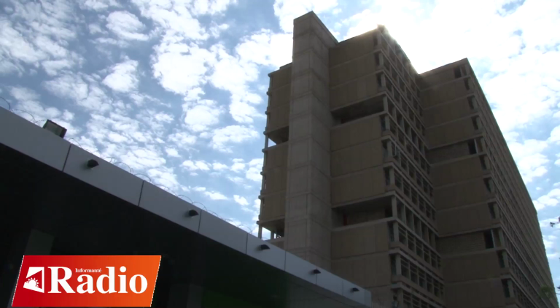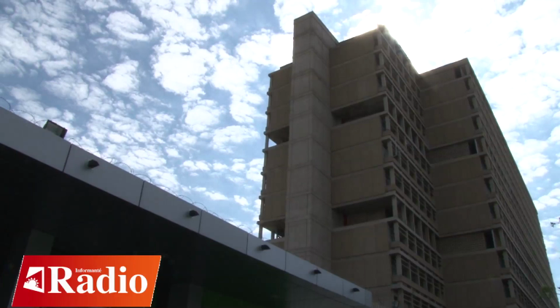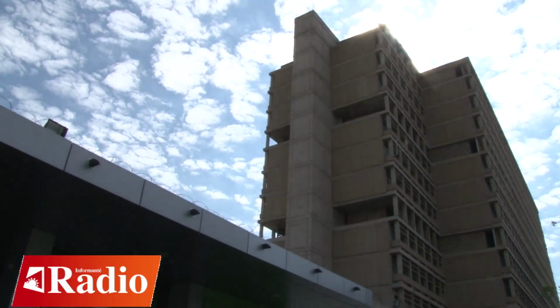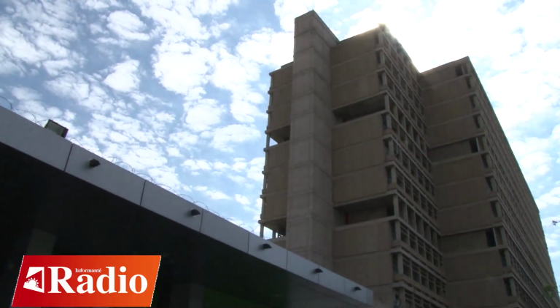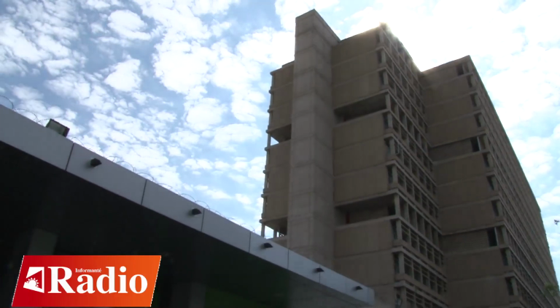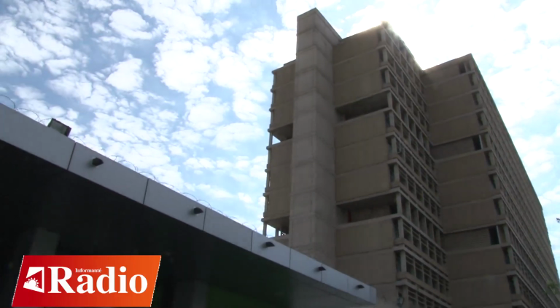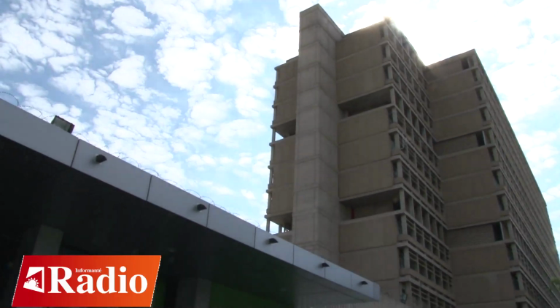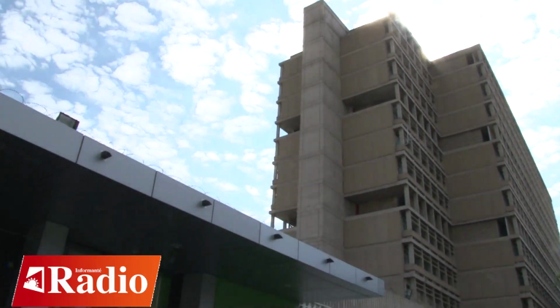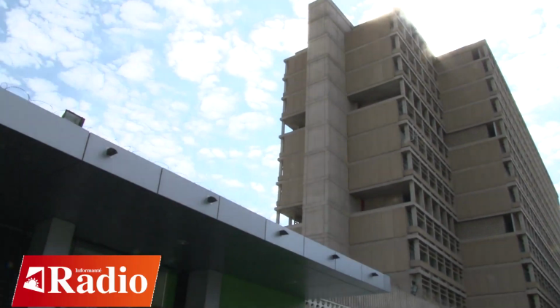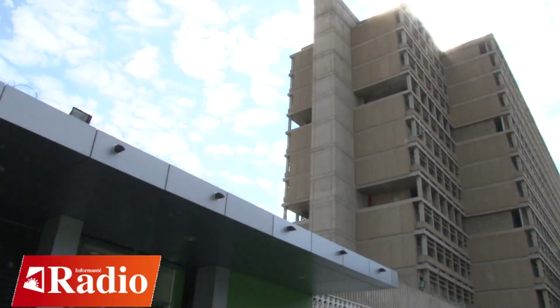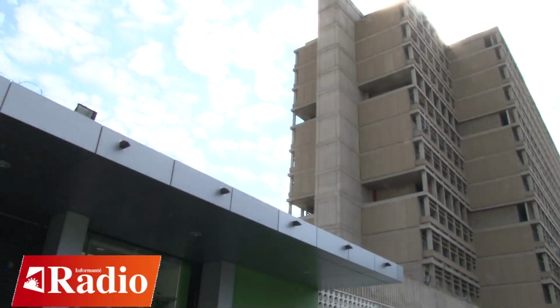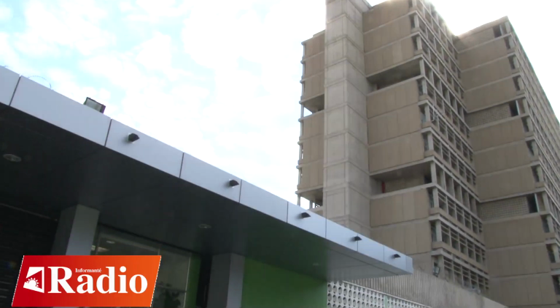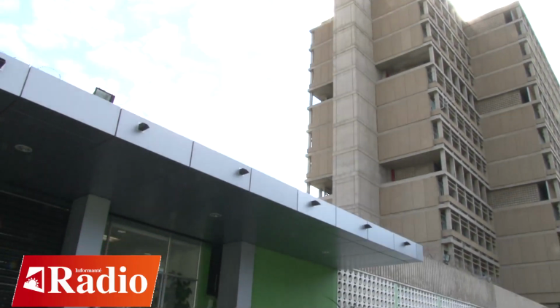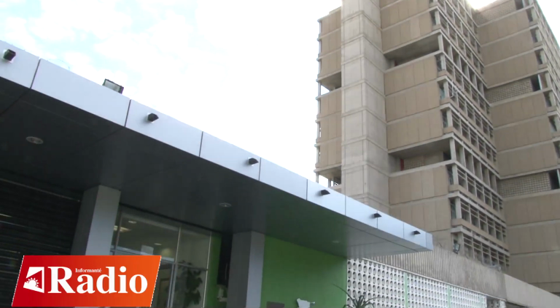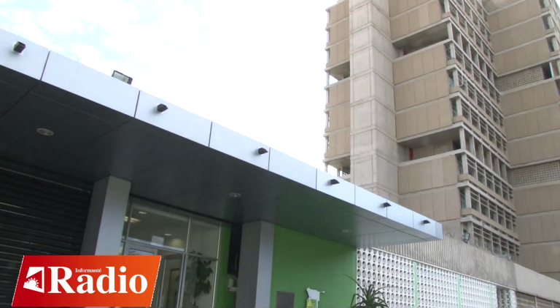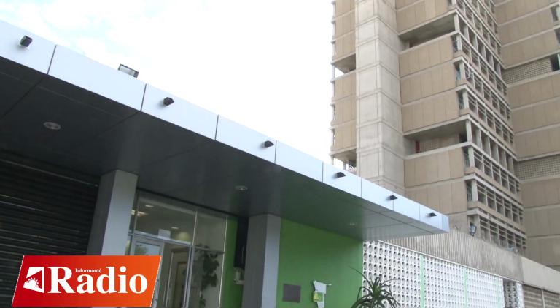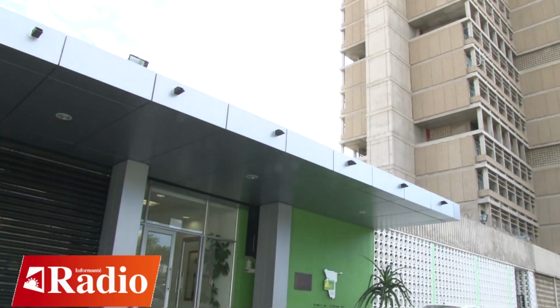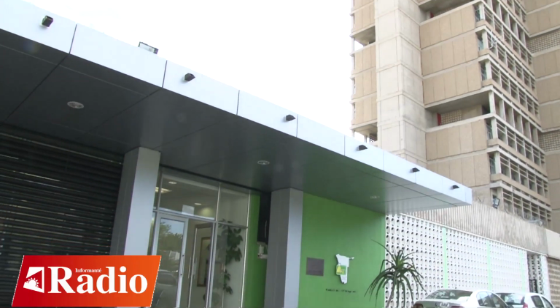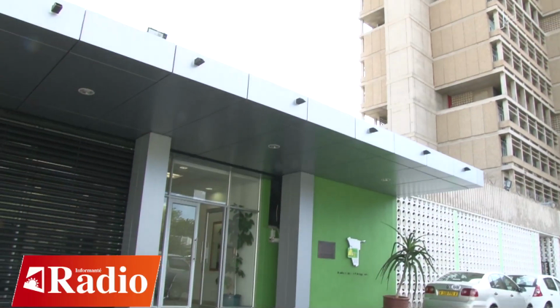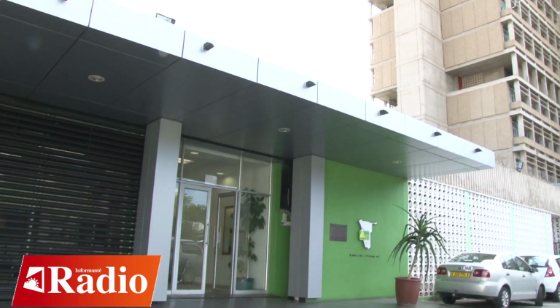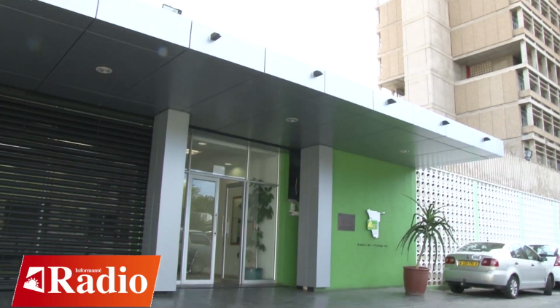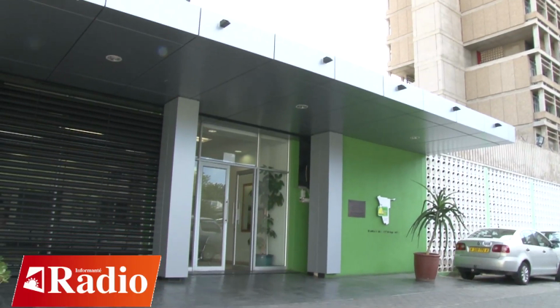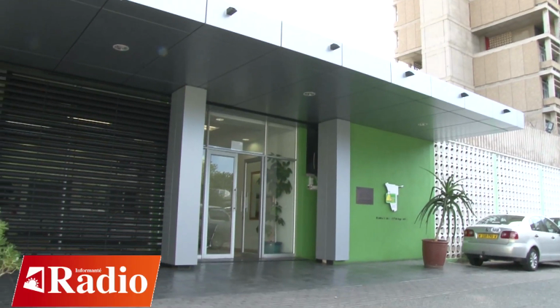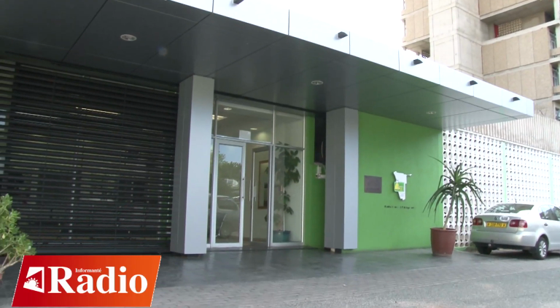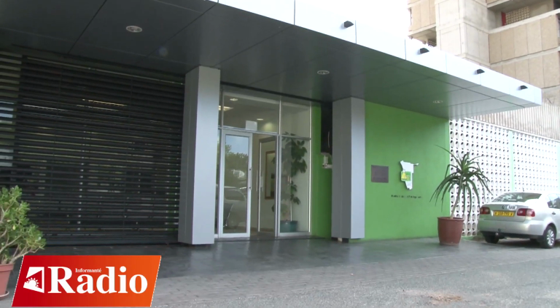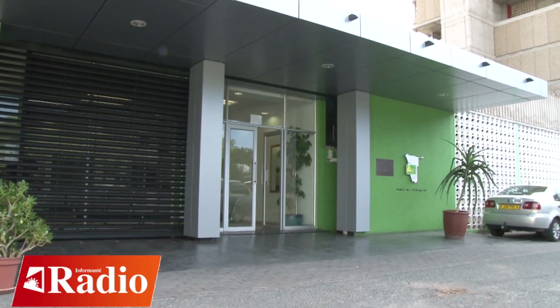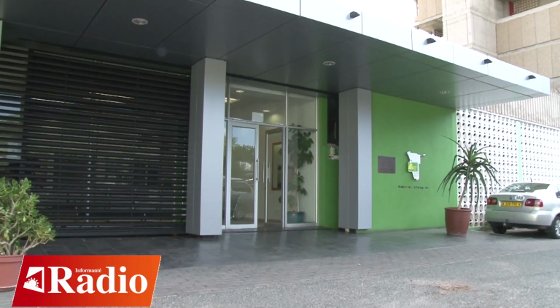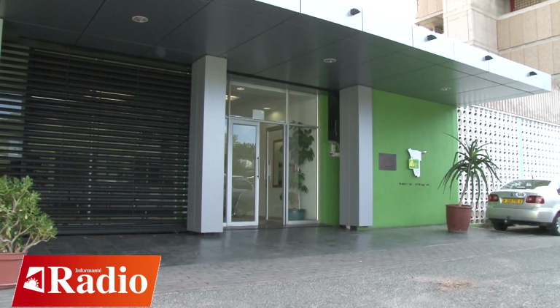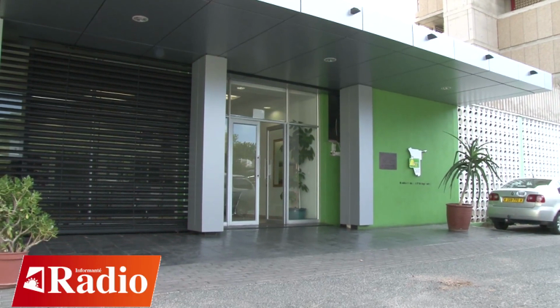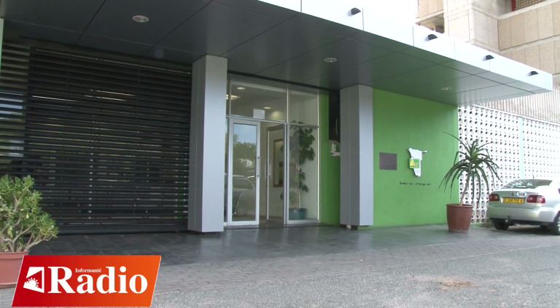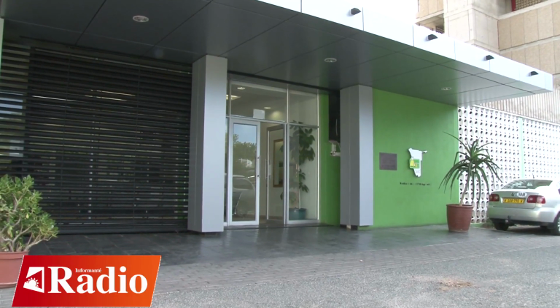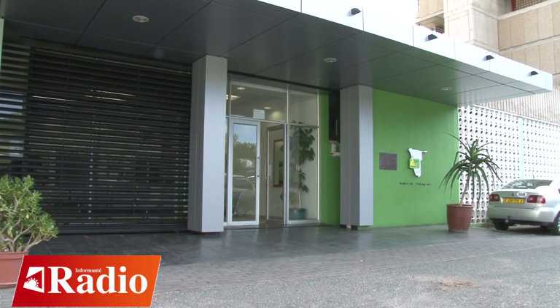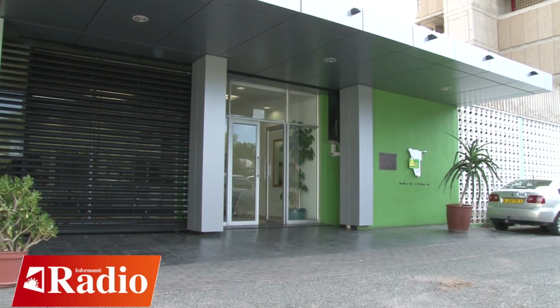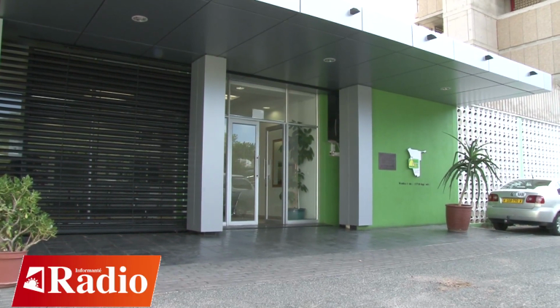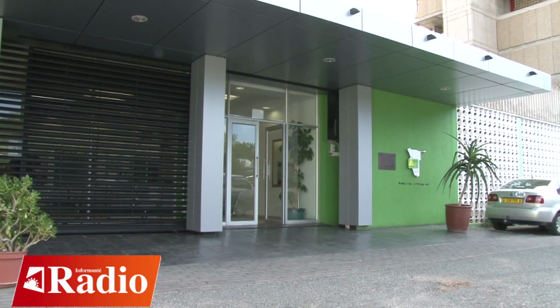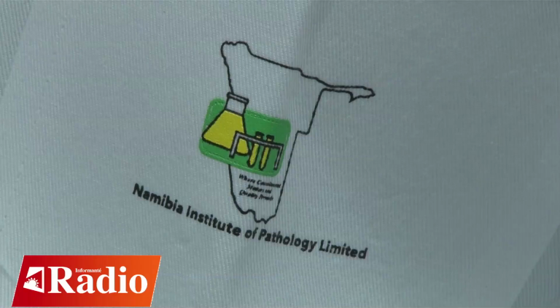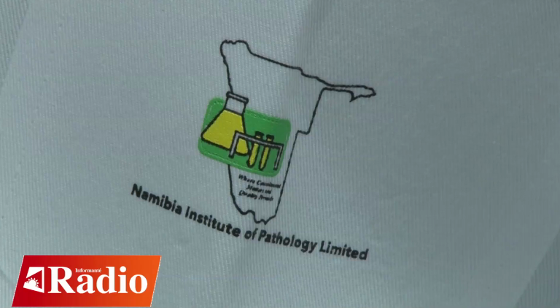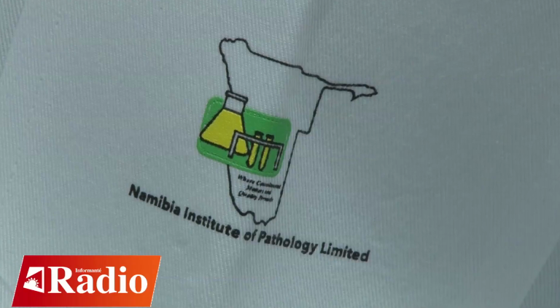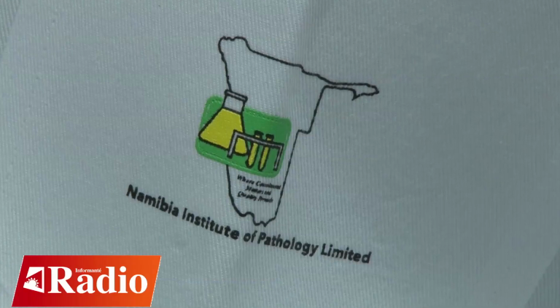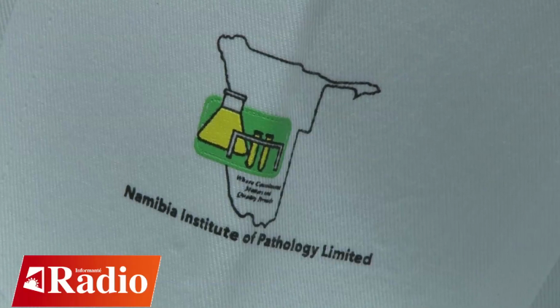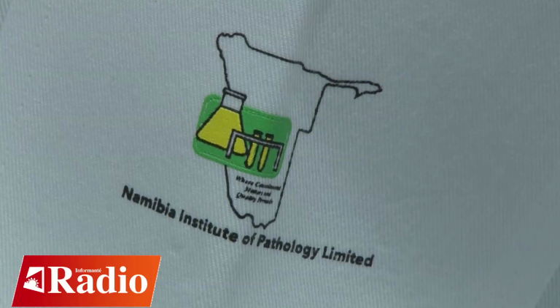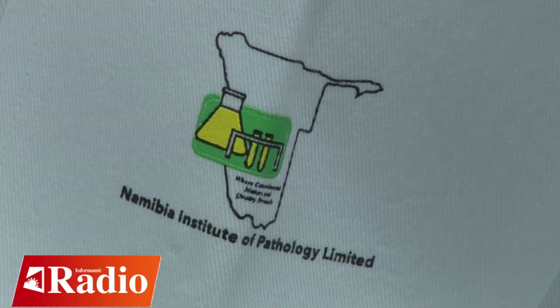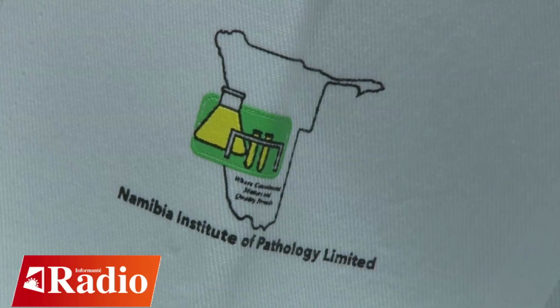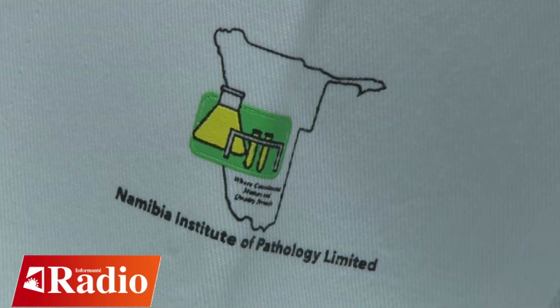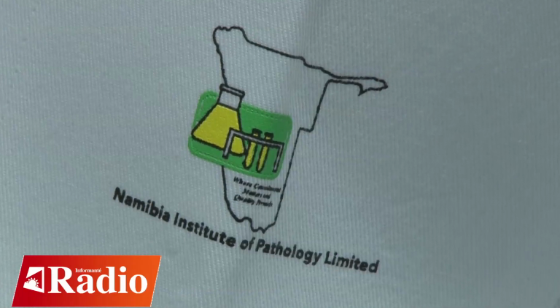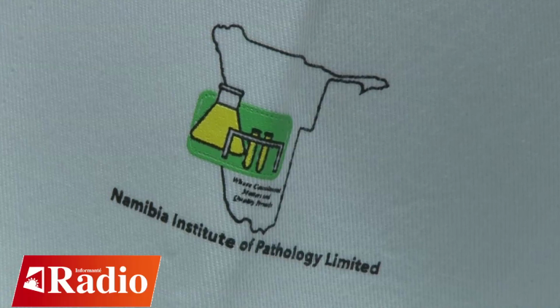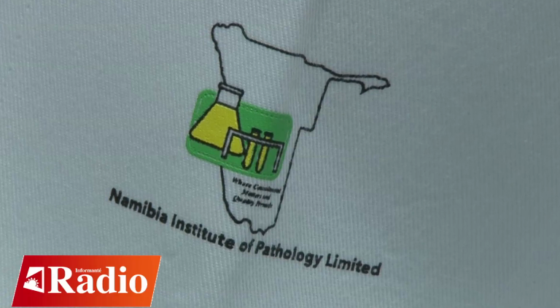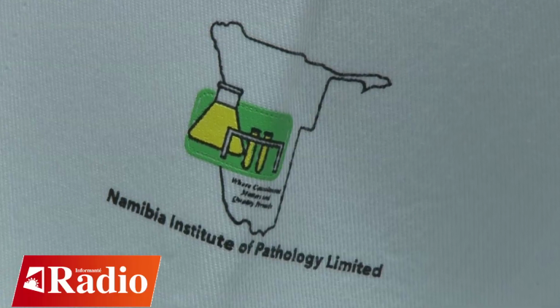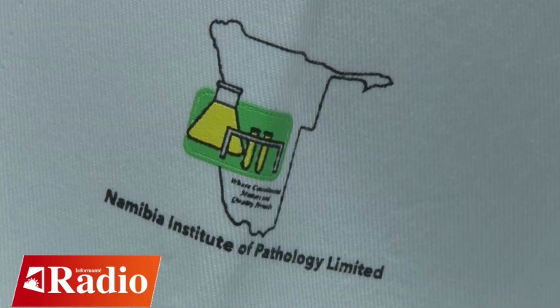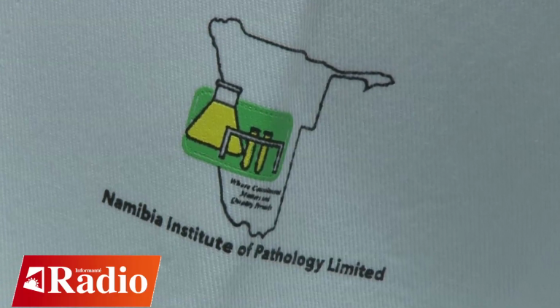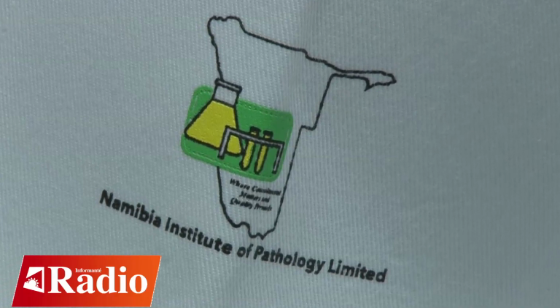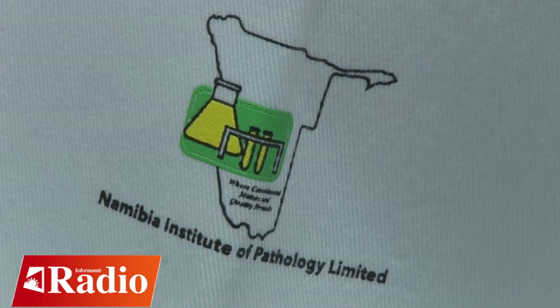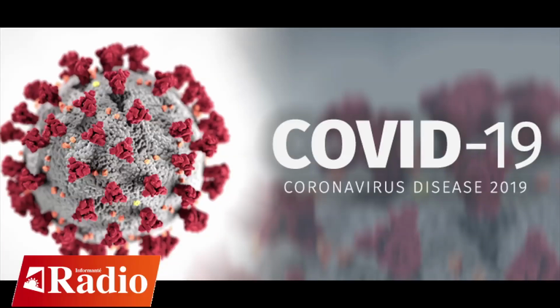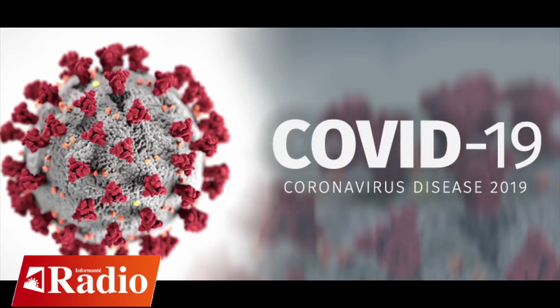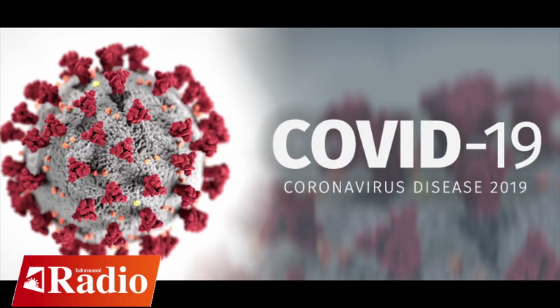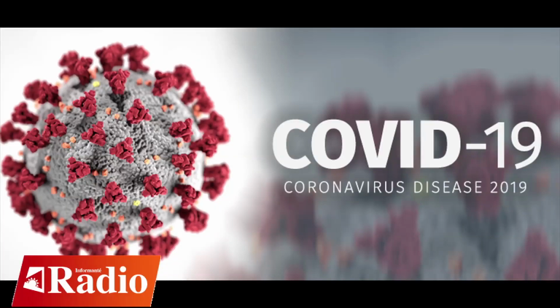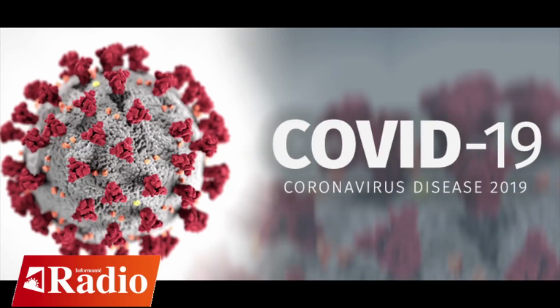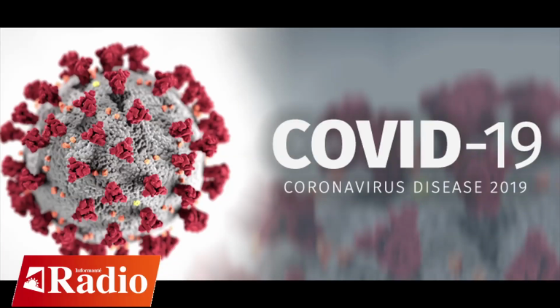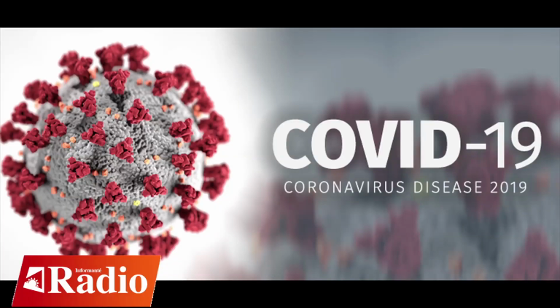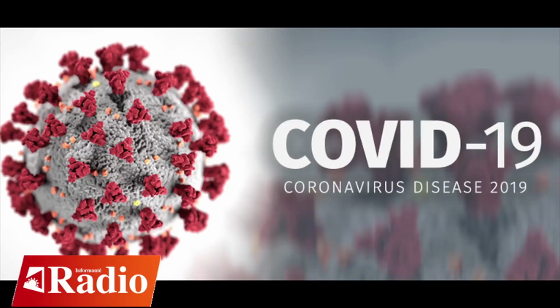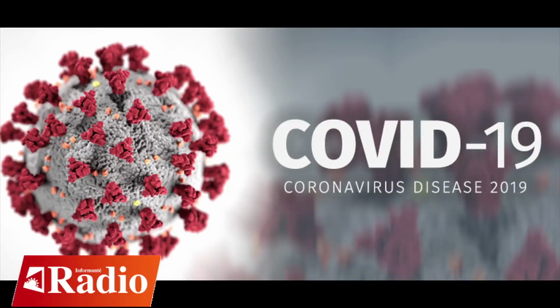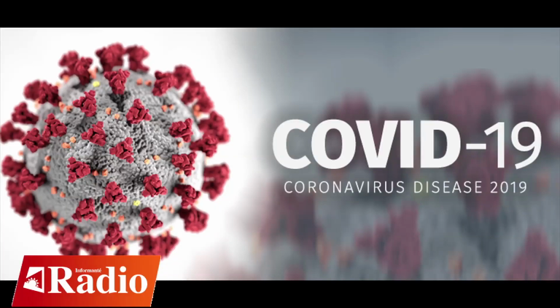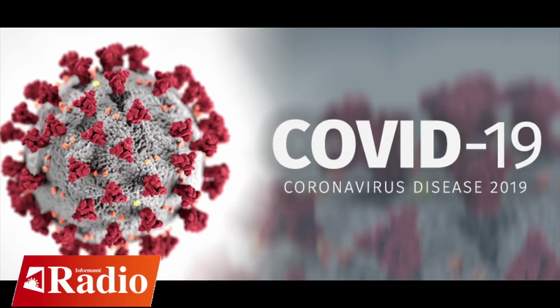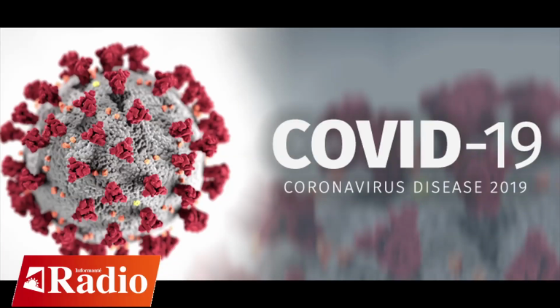This is the Namibia Institute of Pathology. This is the Molecular Diagnostic Lab, where we test for COVID-19.